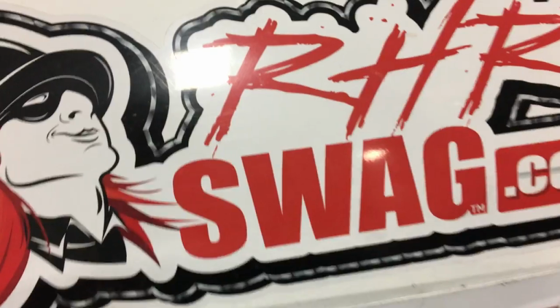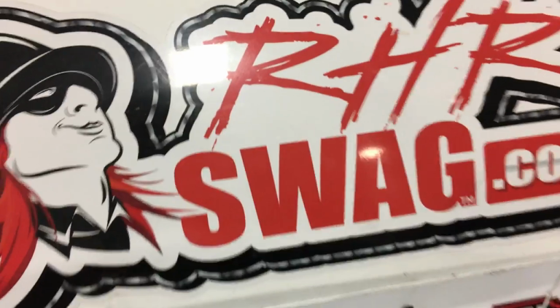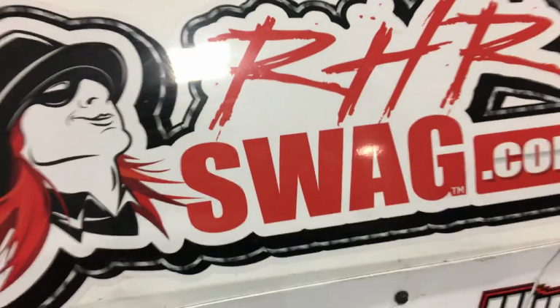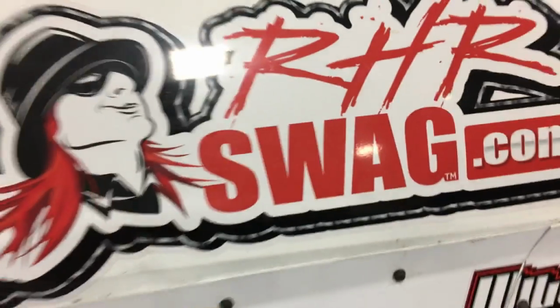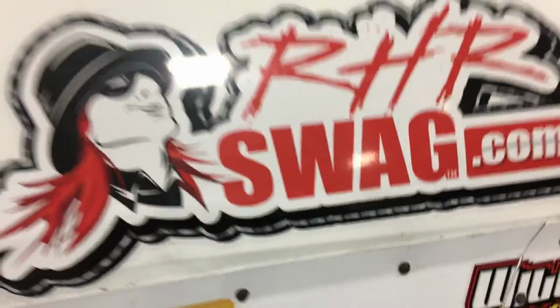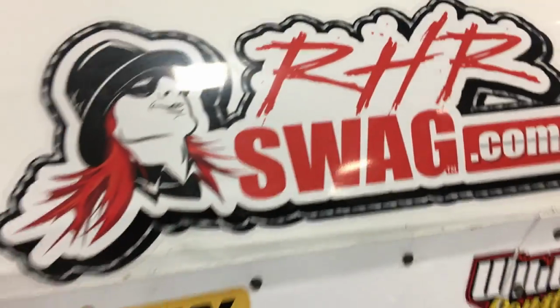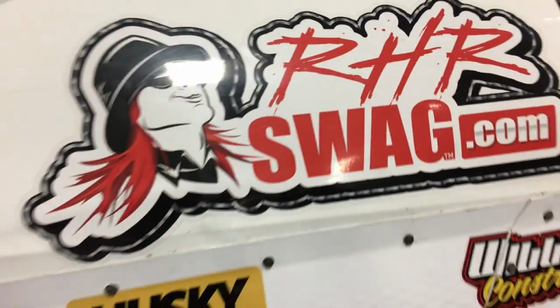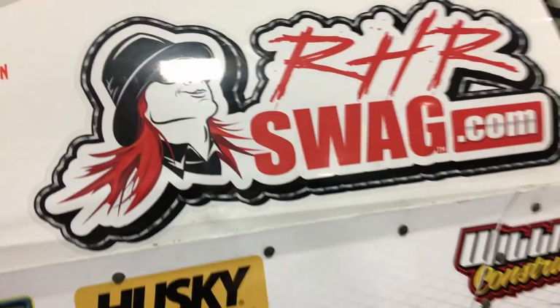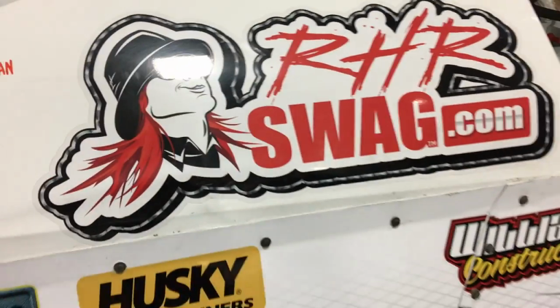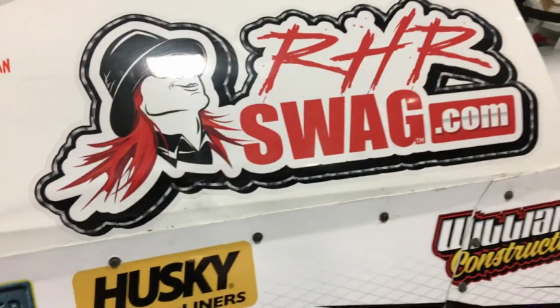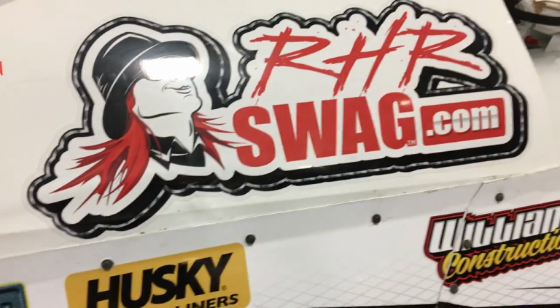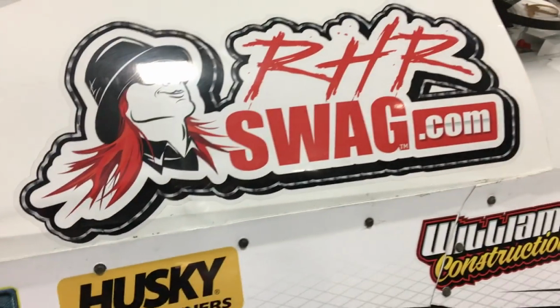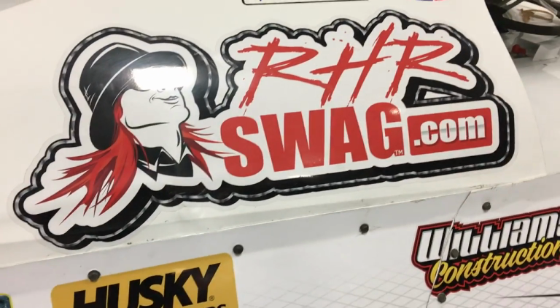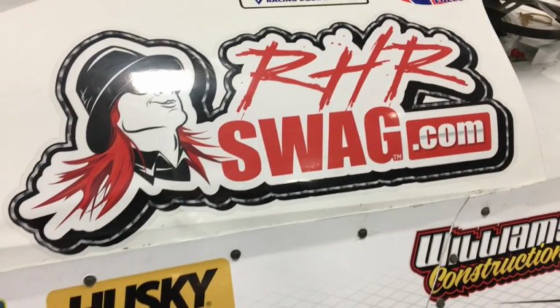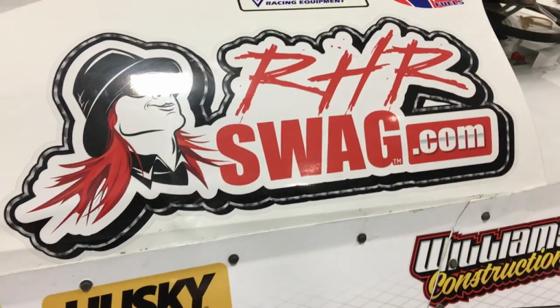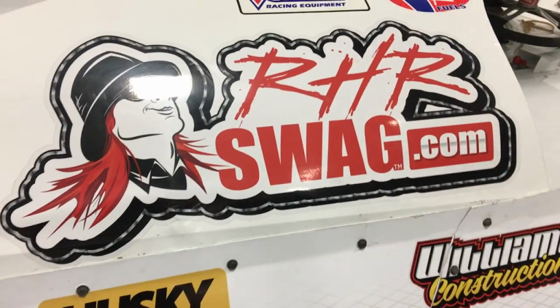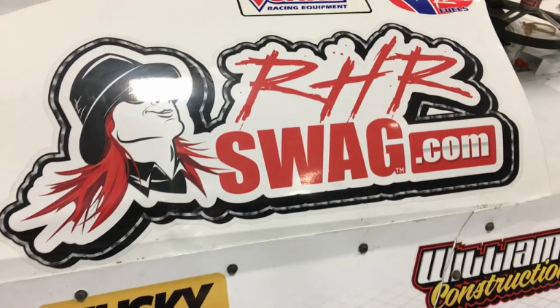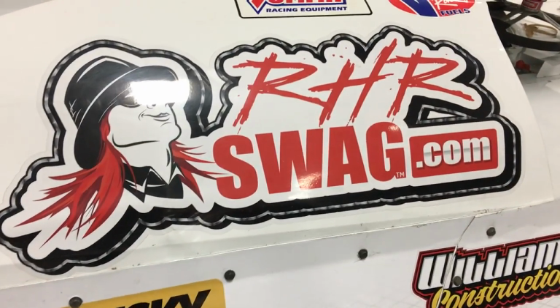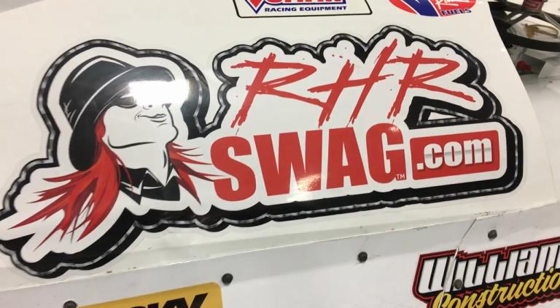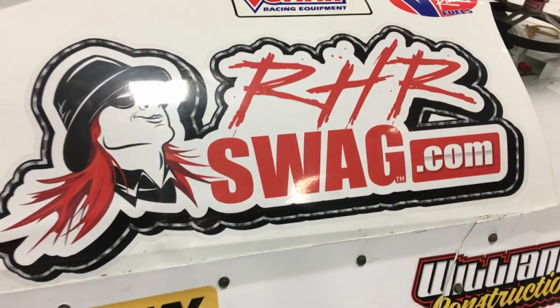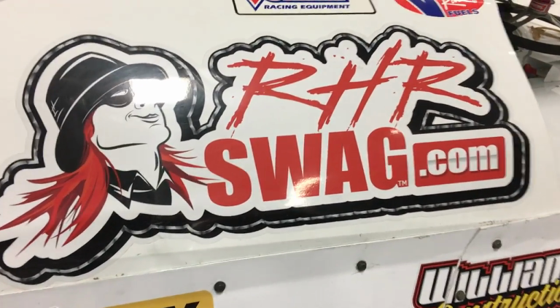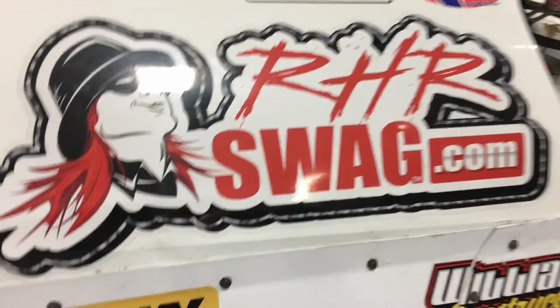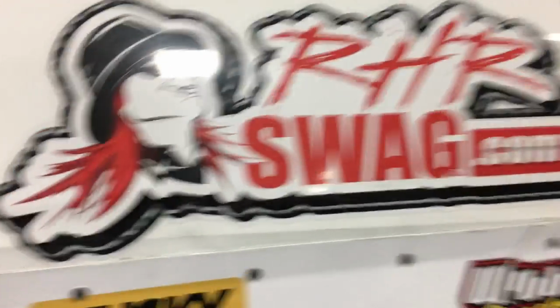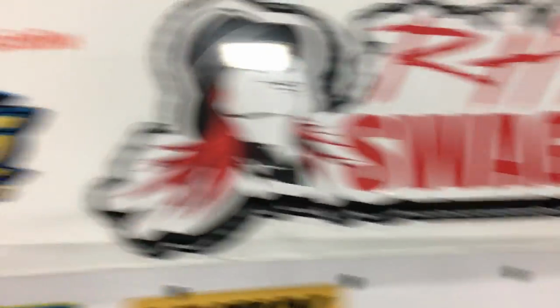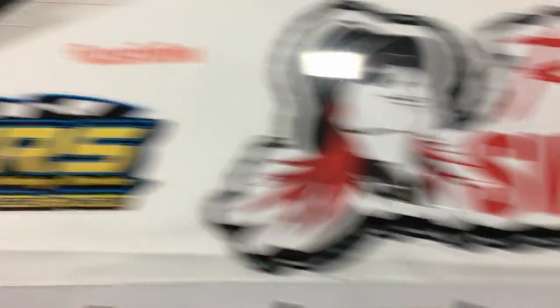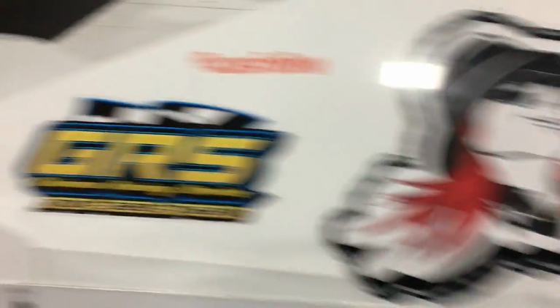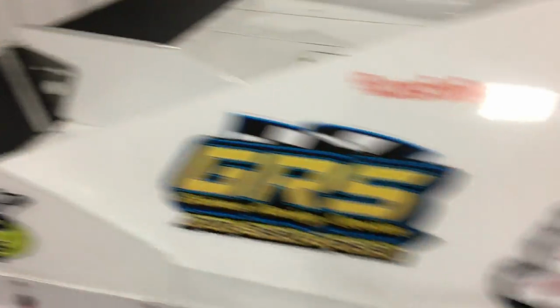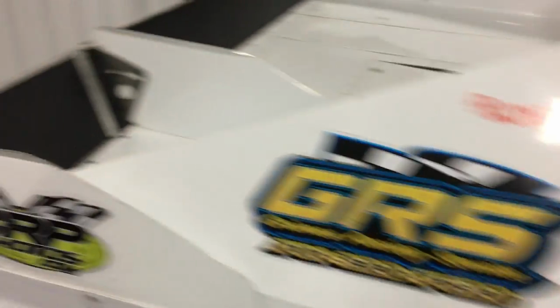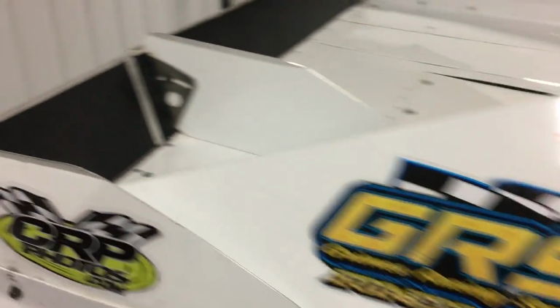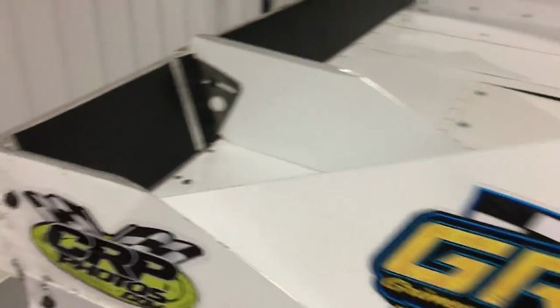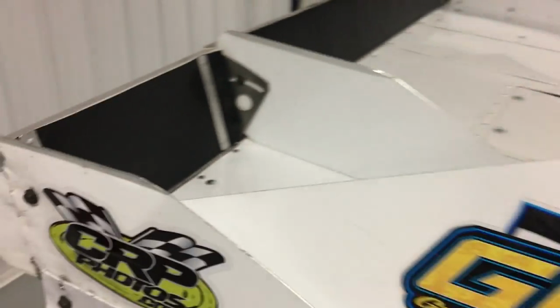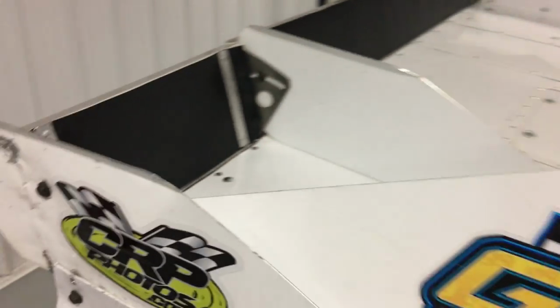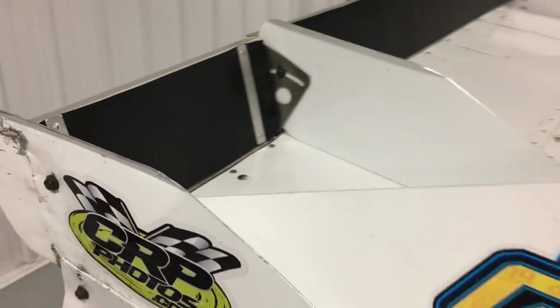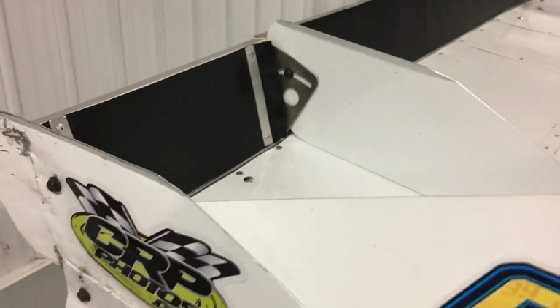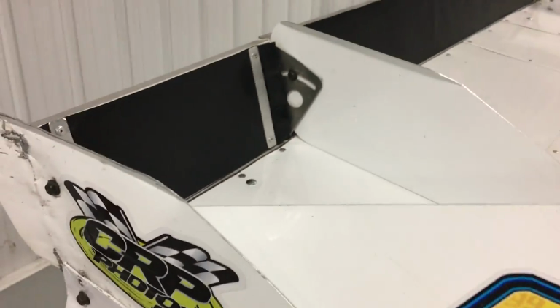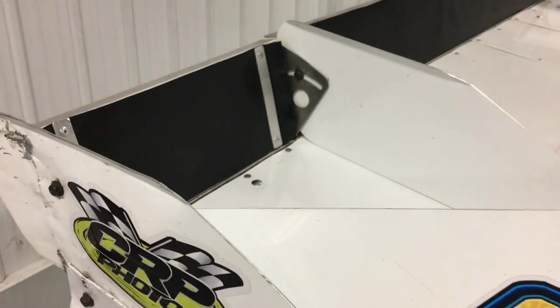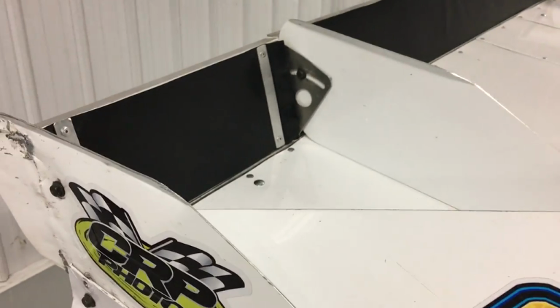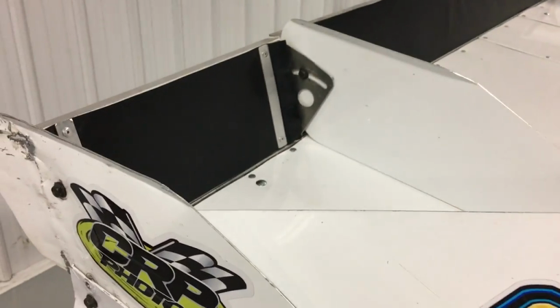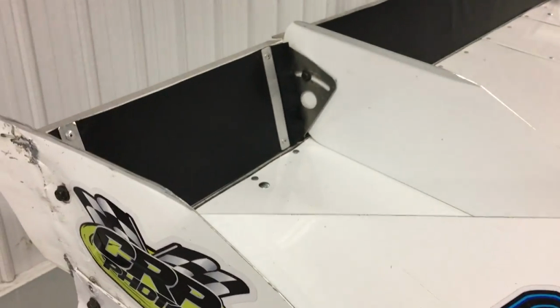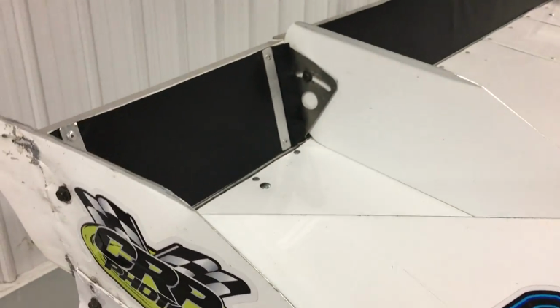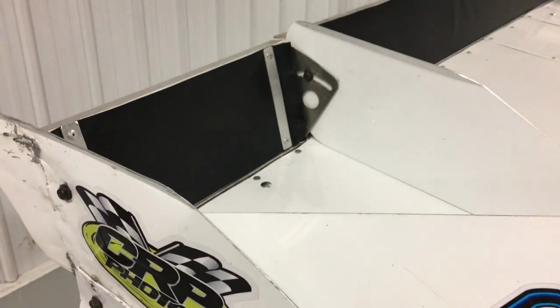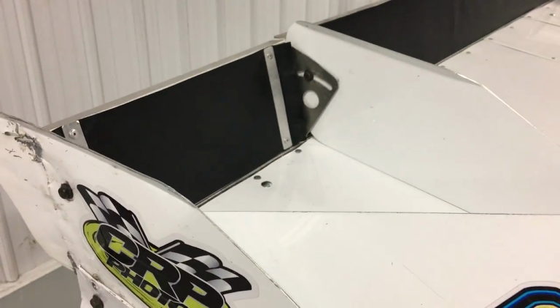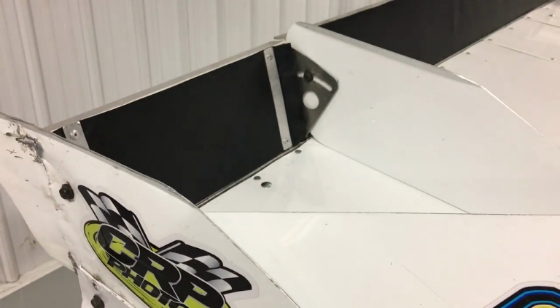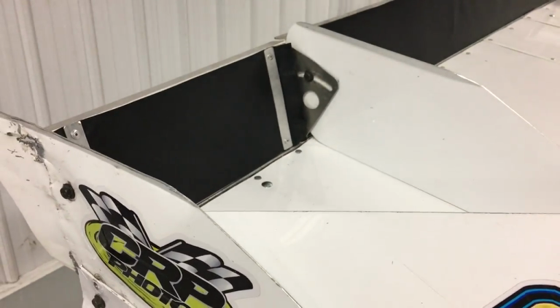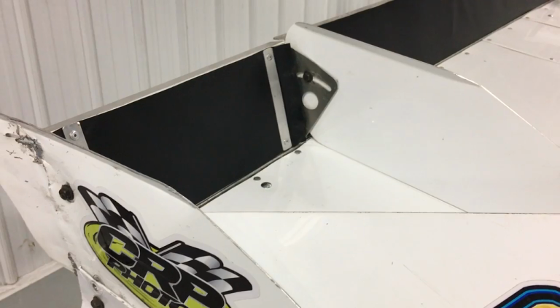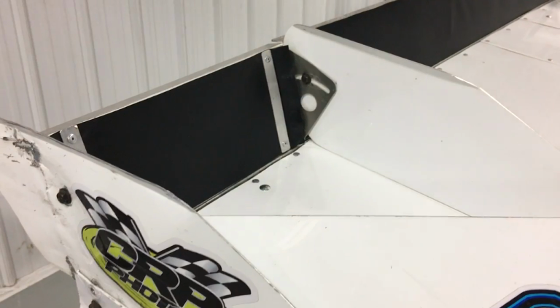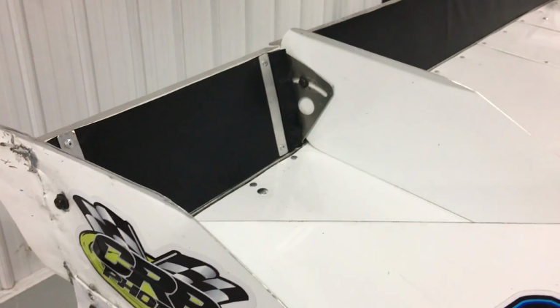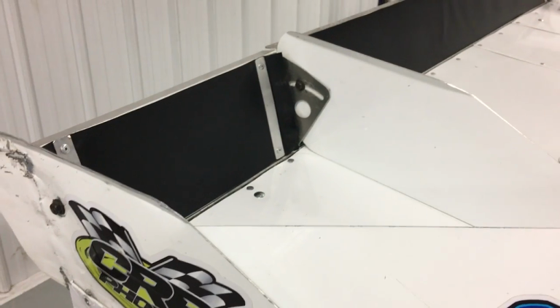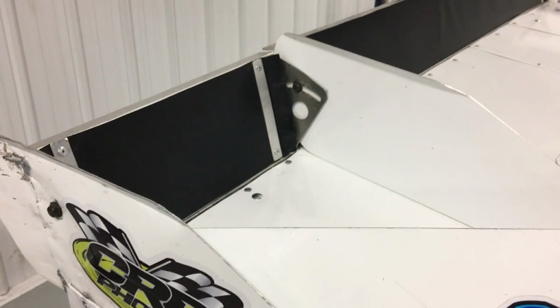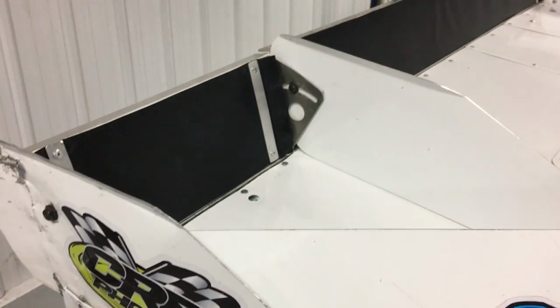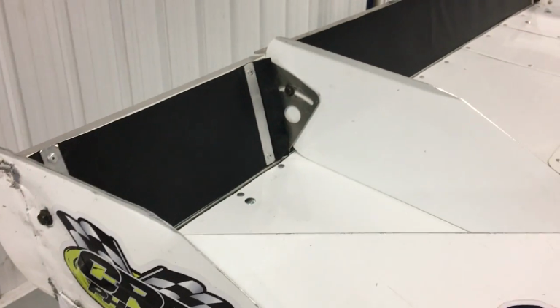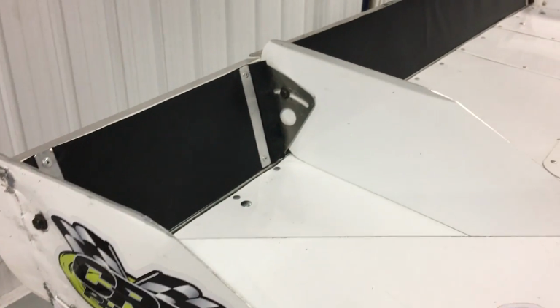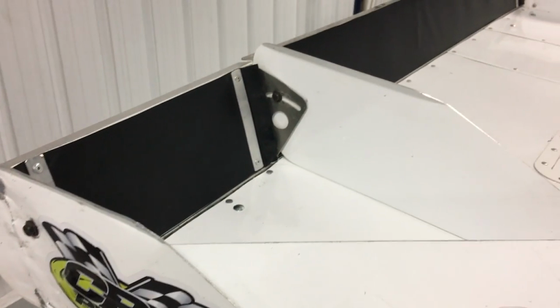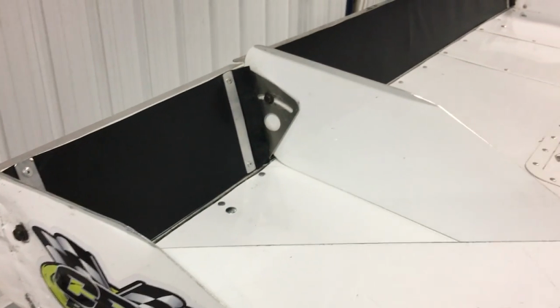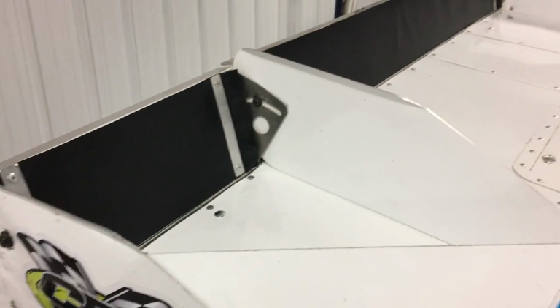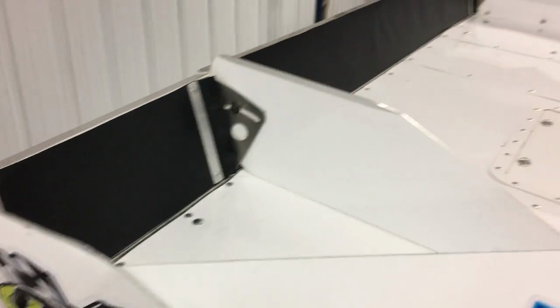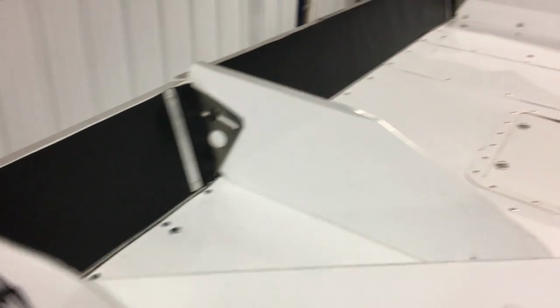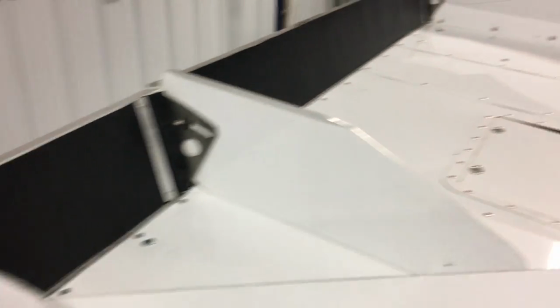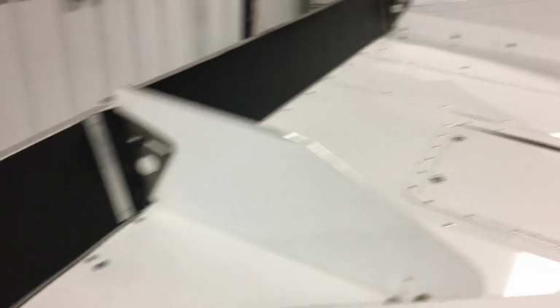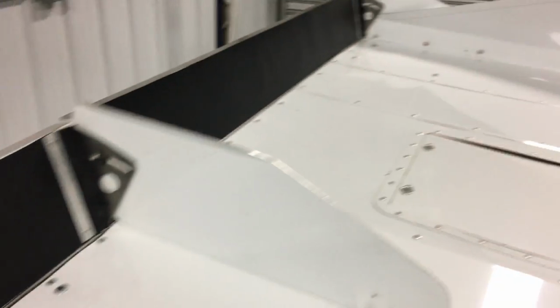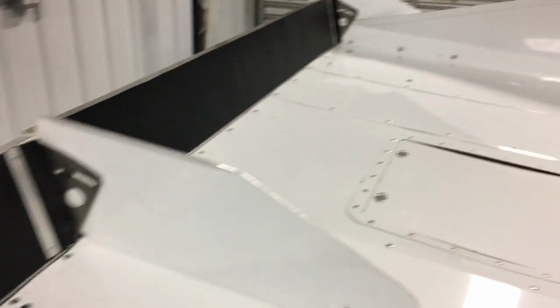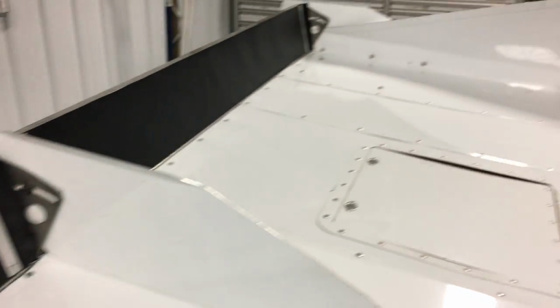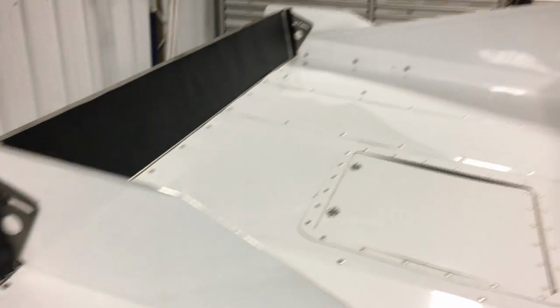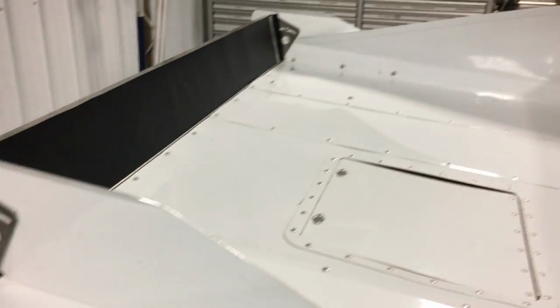Hi everybody, Red-Headed Rebel here talking to you about the RHR spoiler mud shredder.